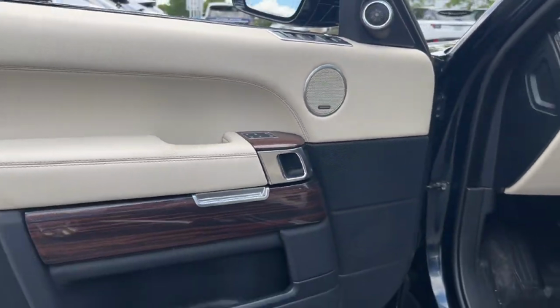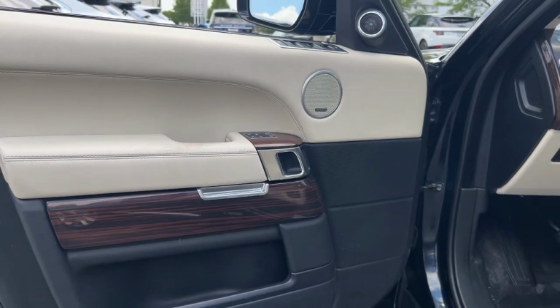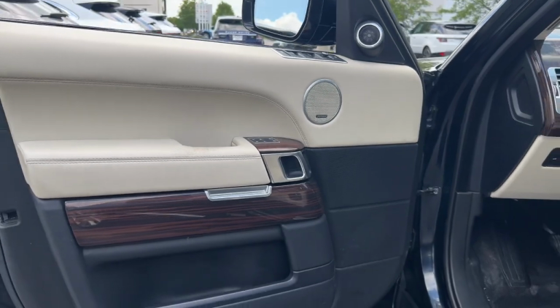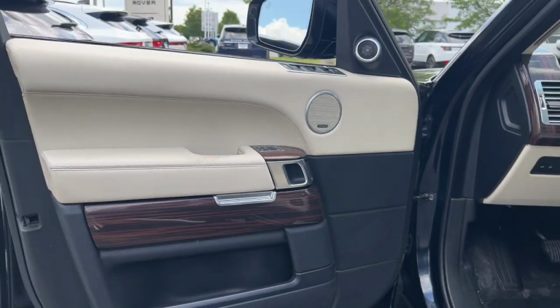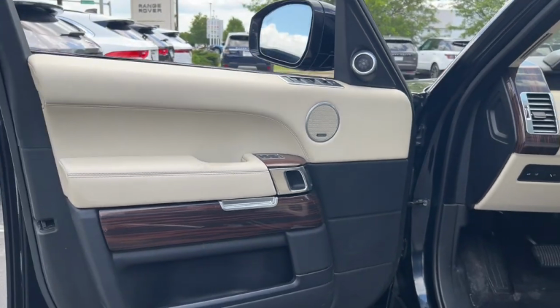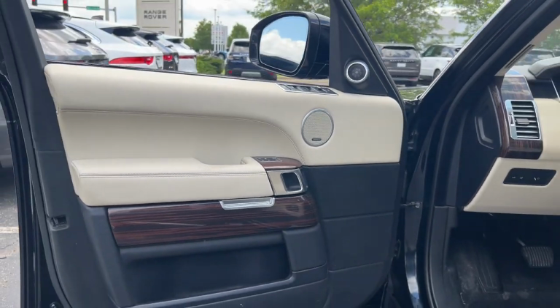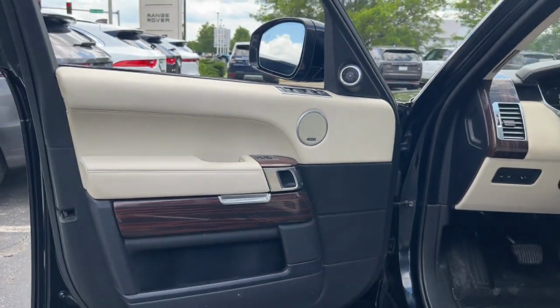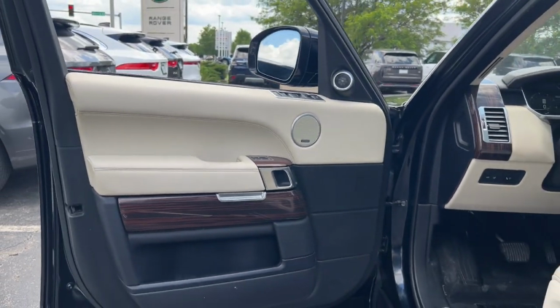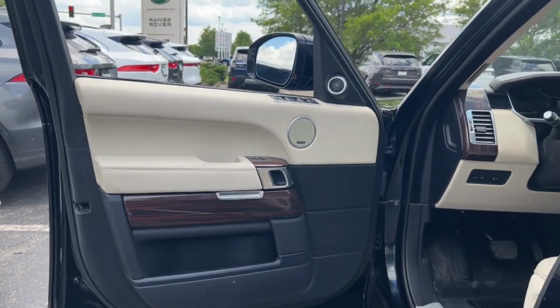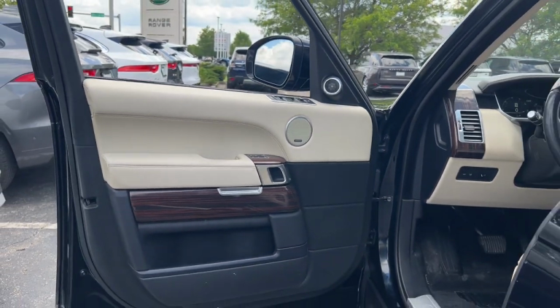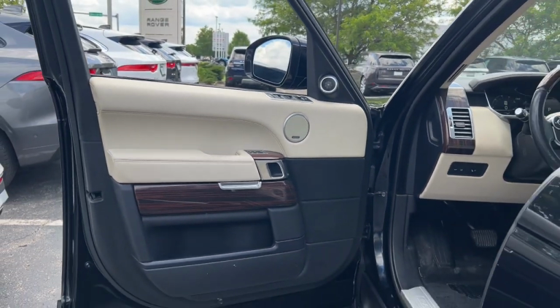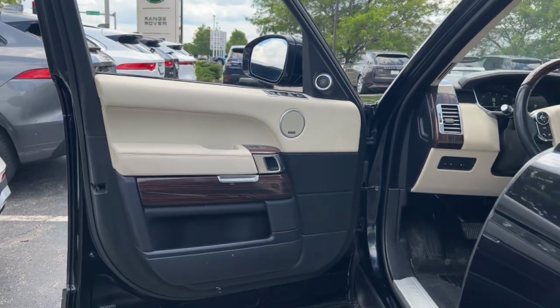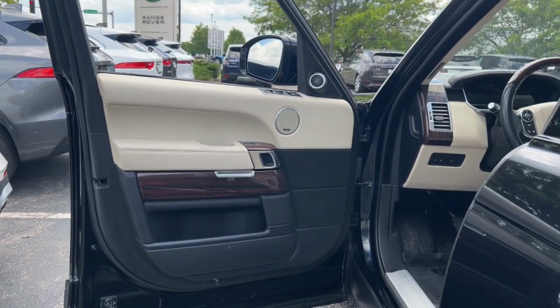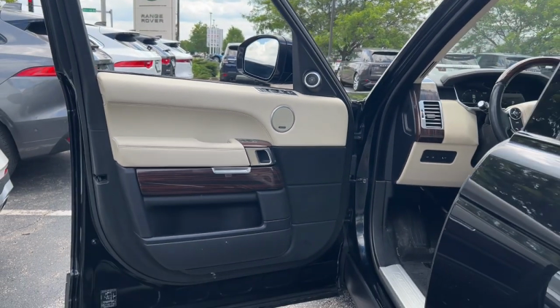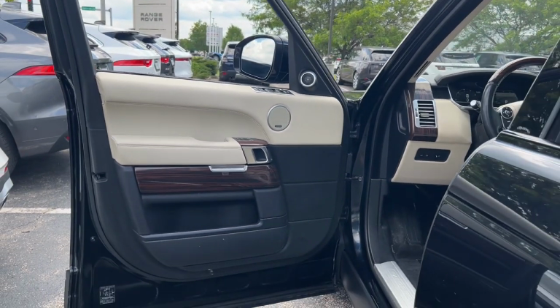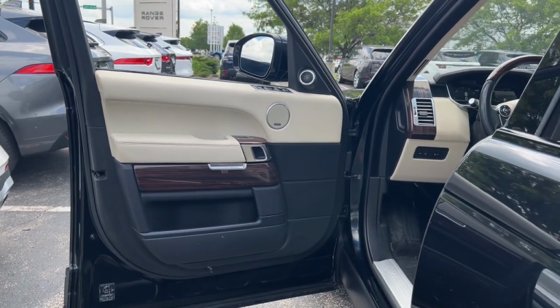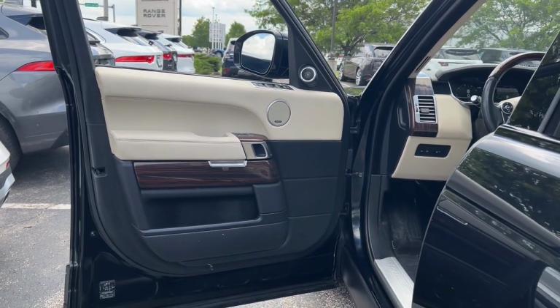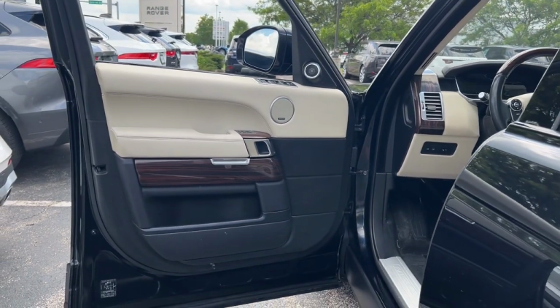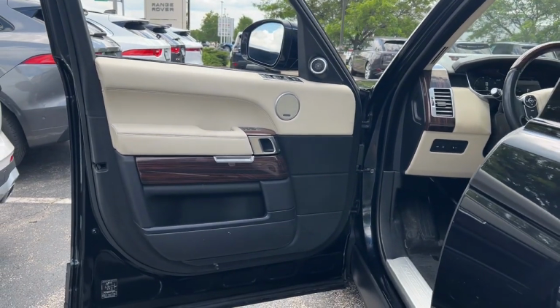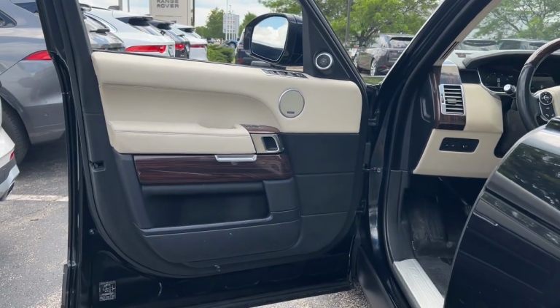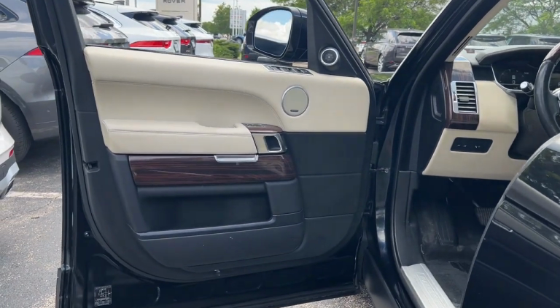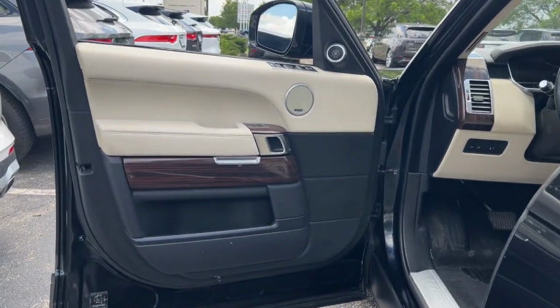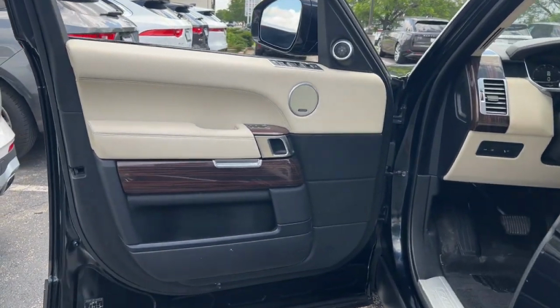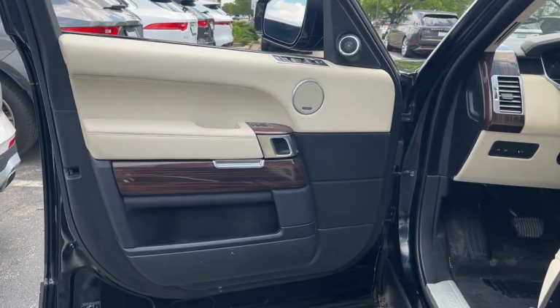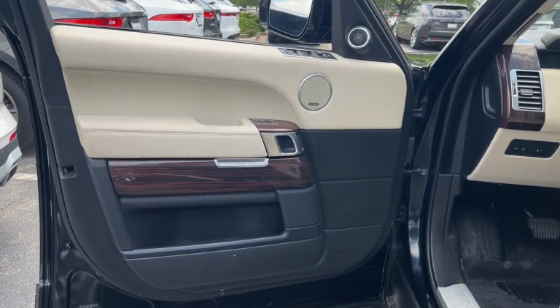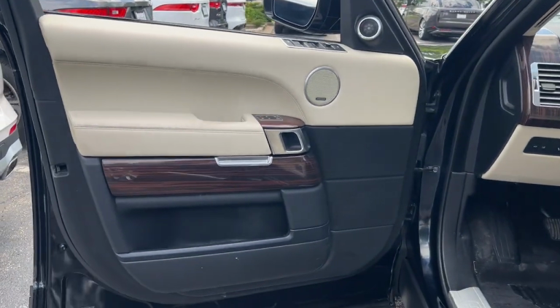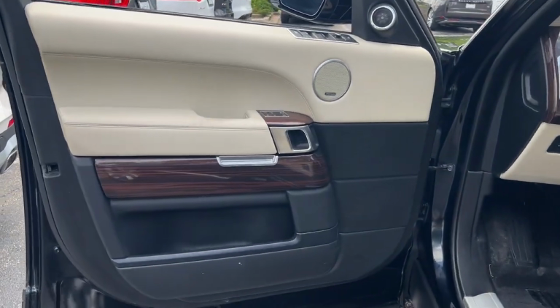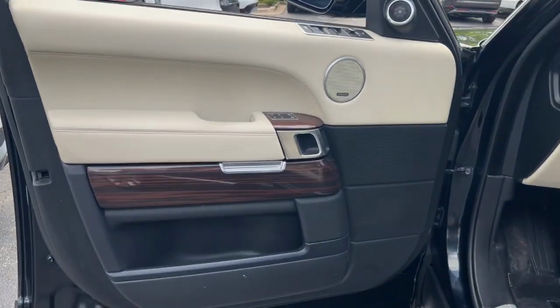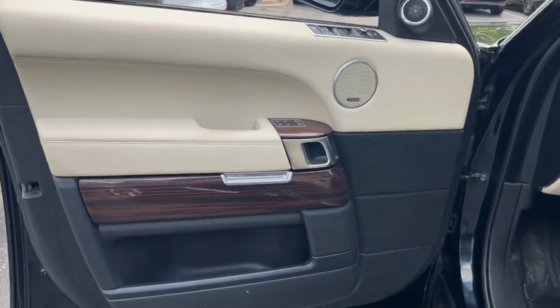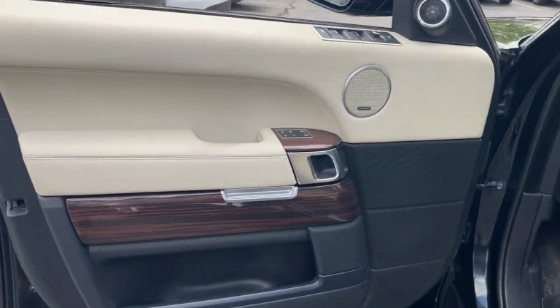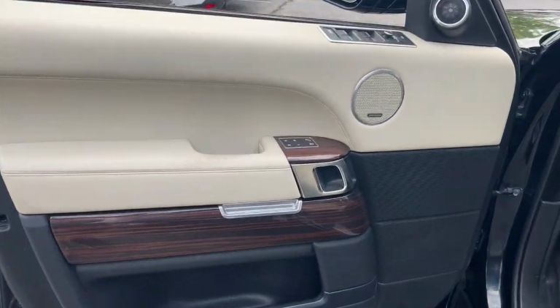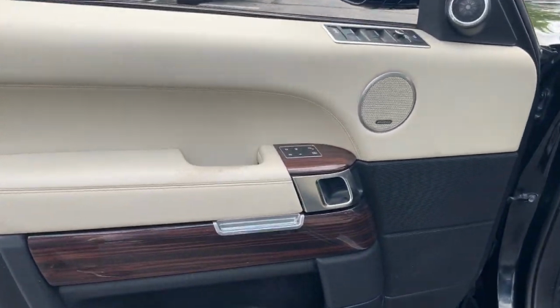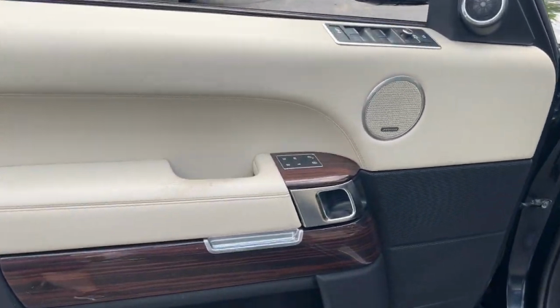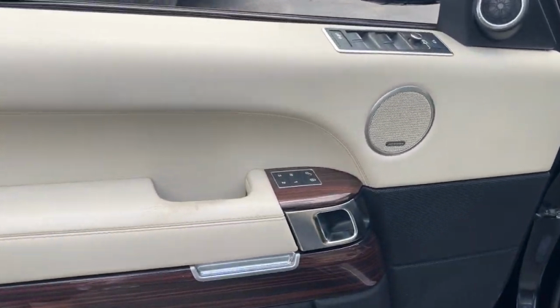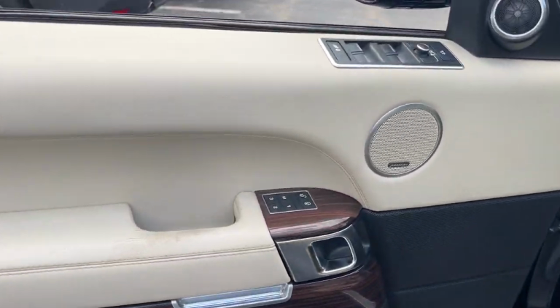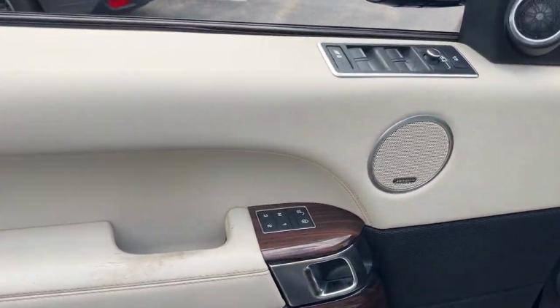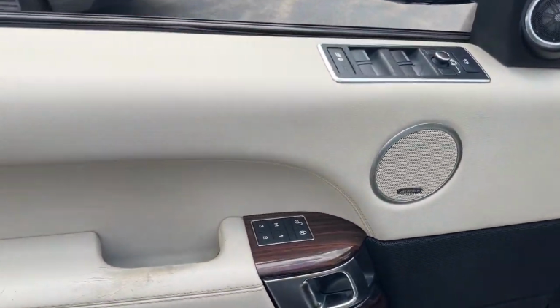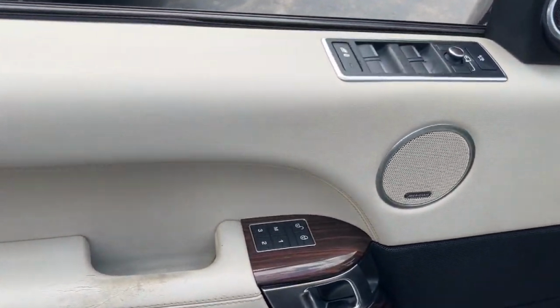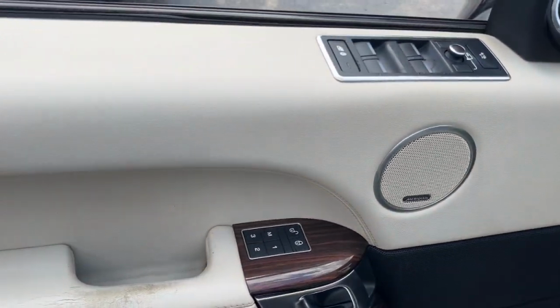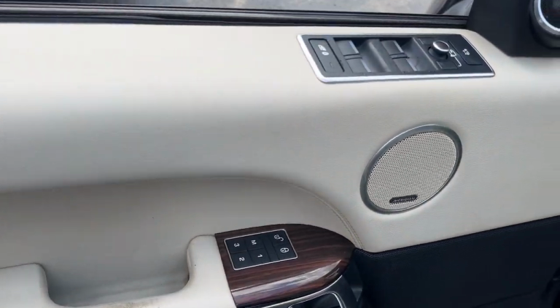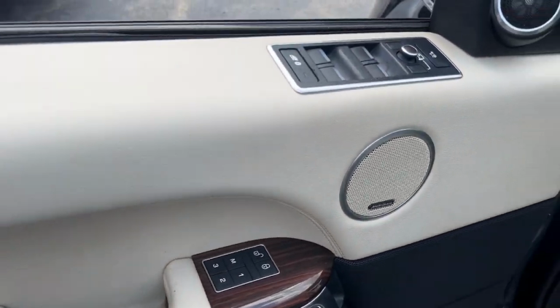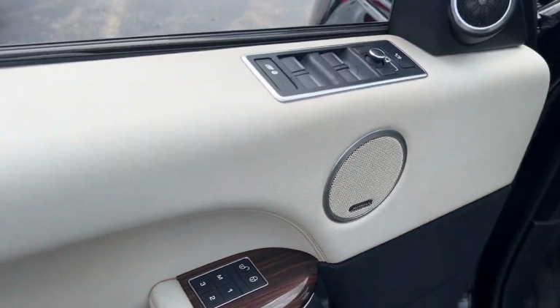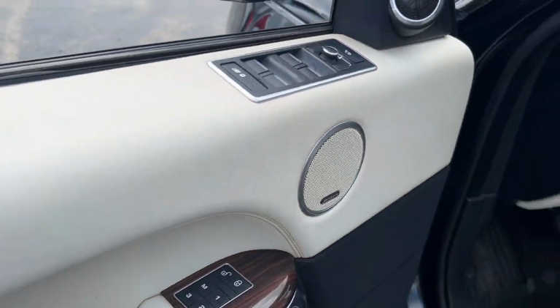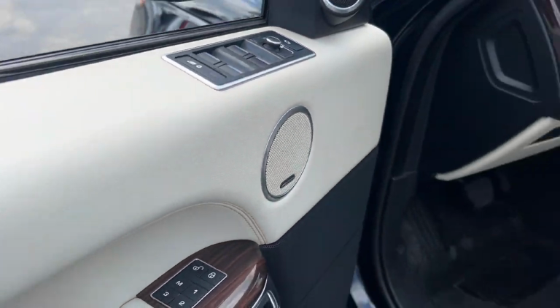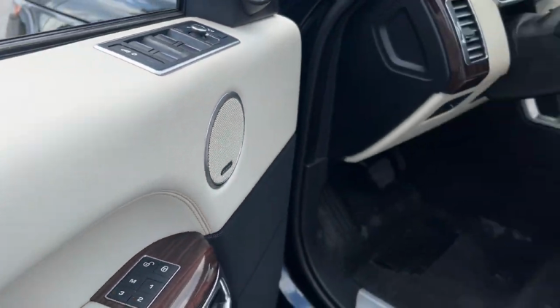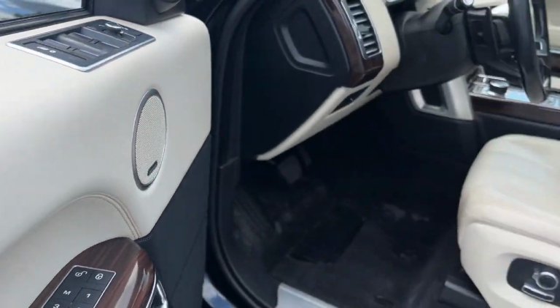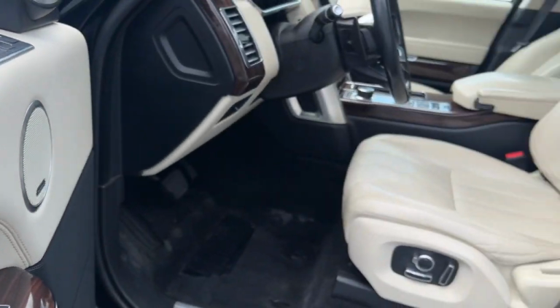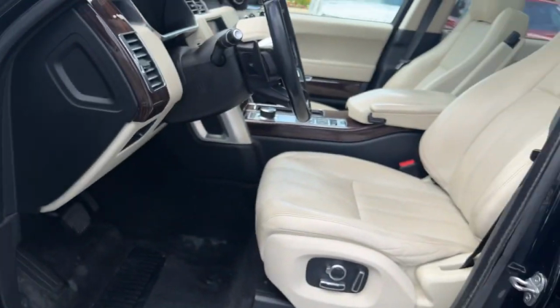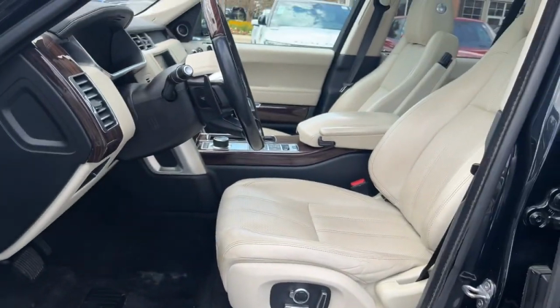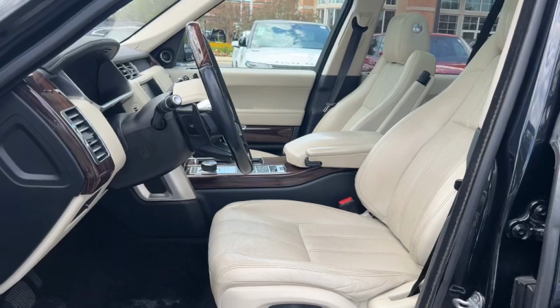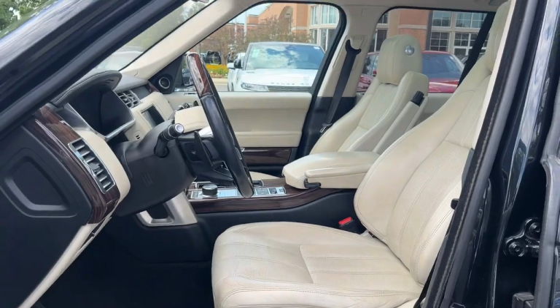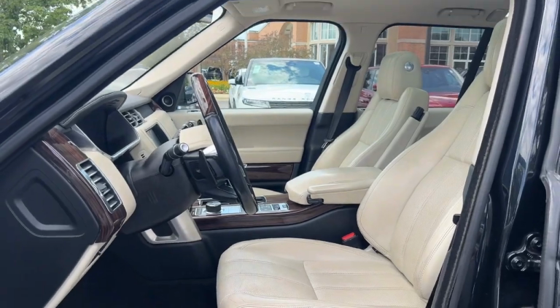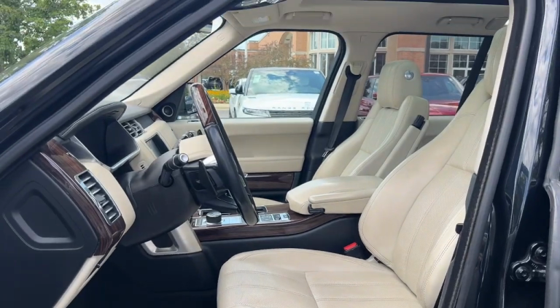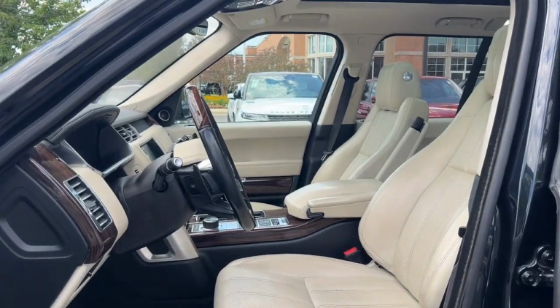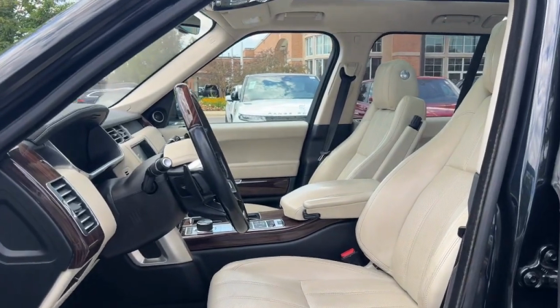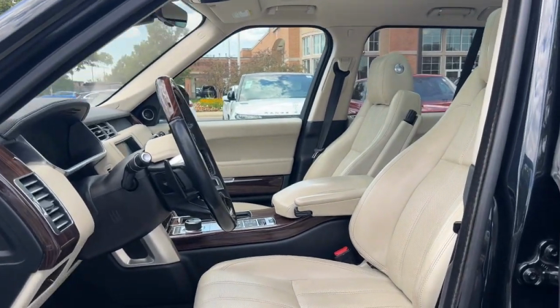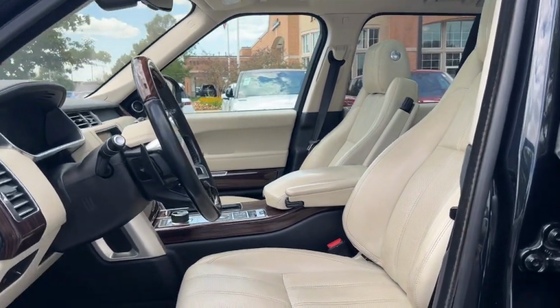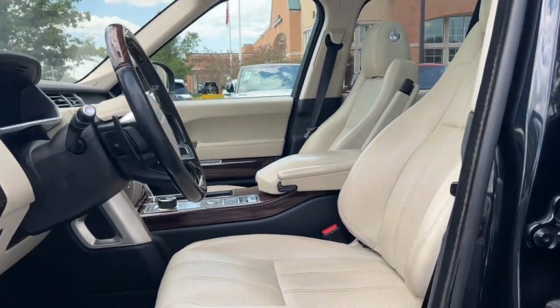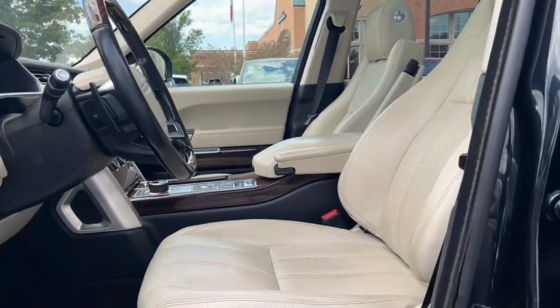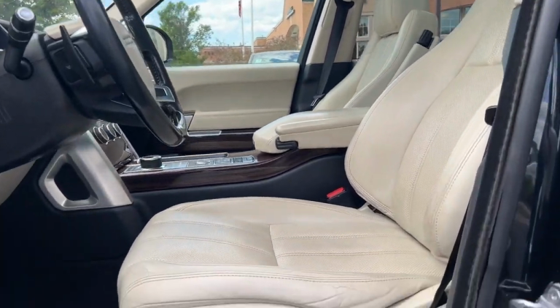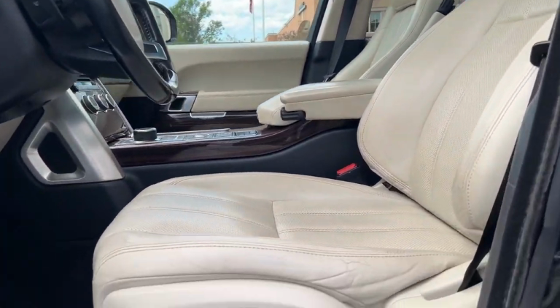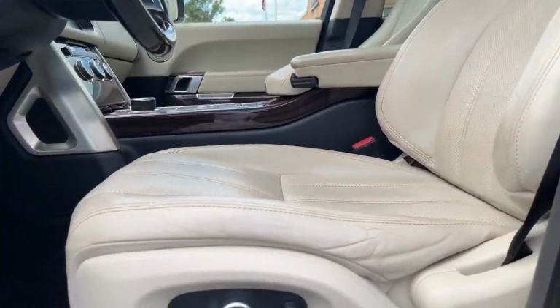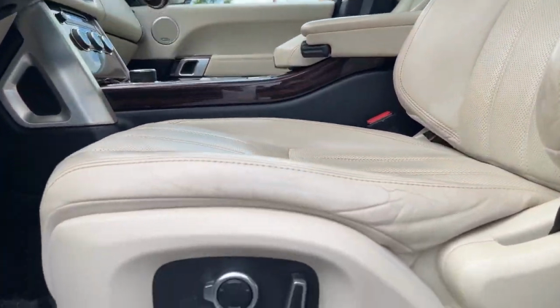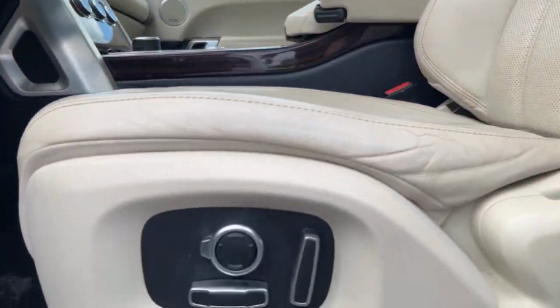Elegant, powerful, richly appointed, and exquisitely modern in every way, it takes you to the pinnacle in royal style.